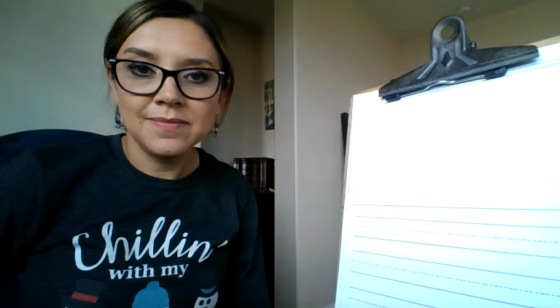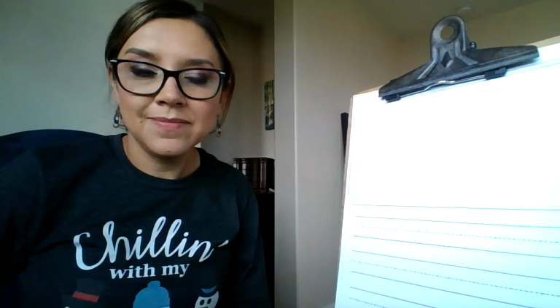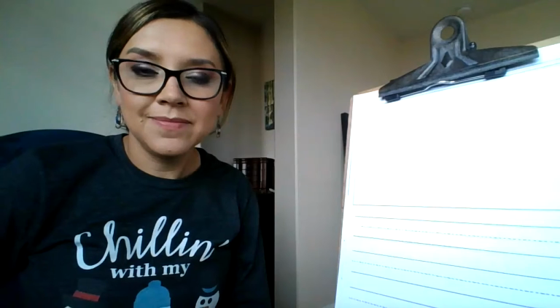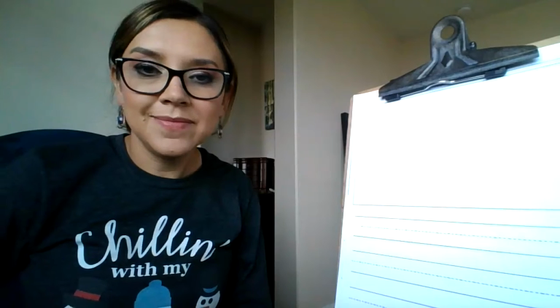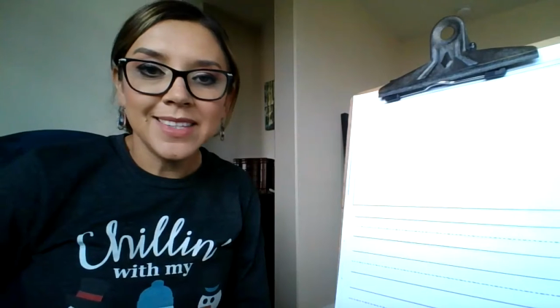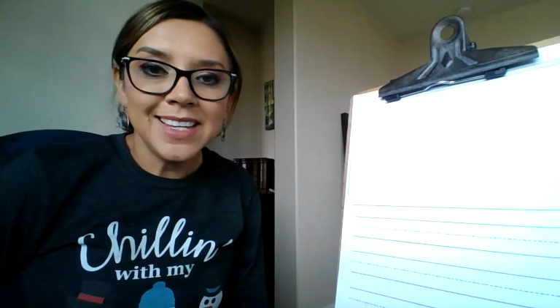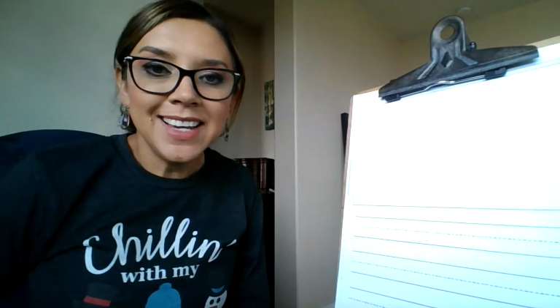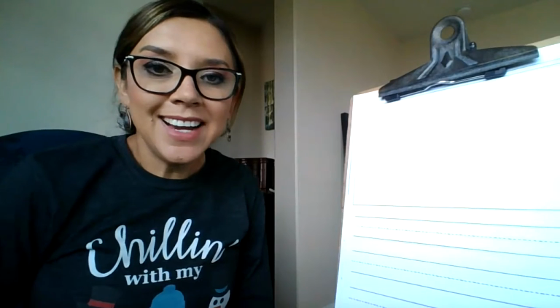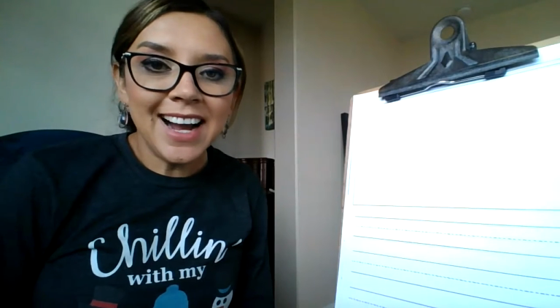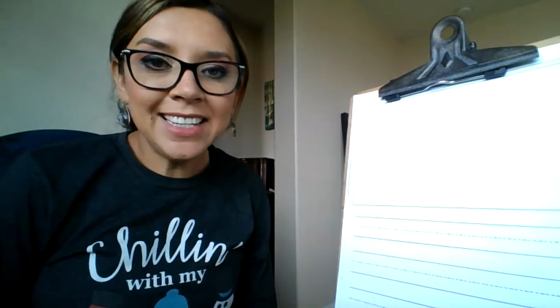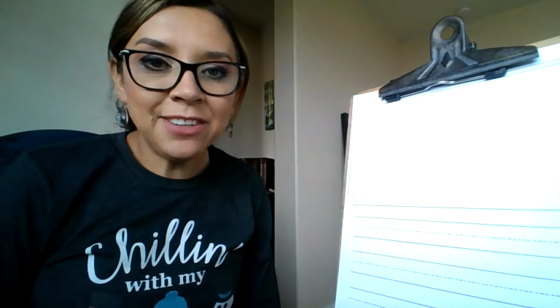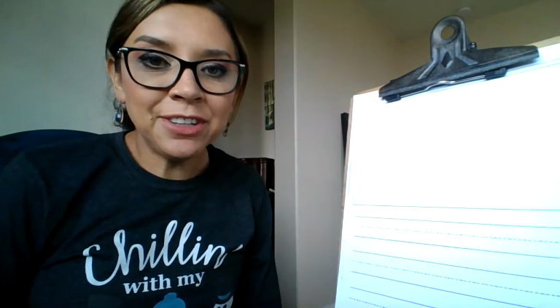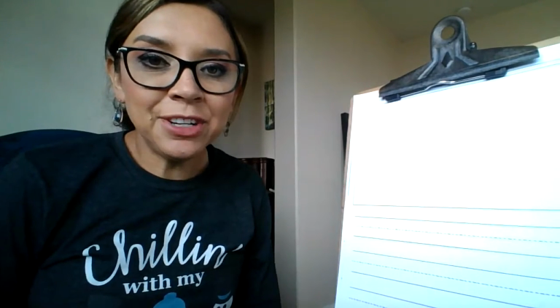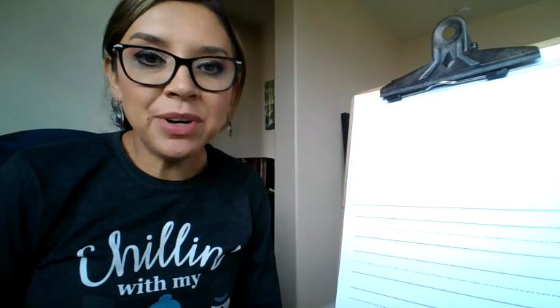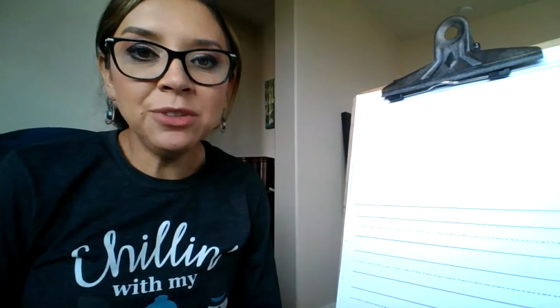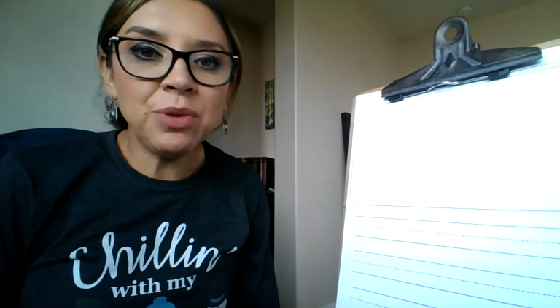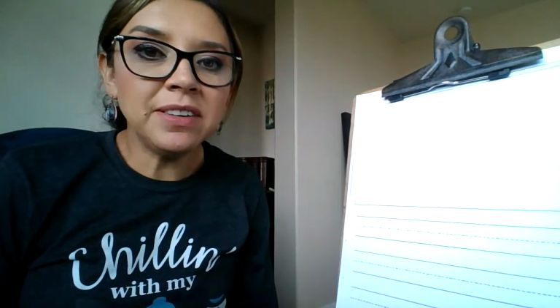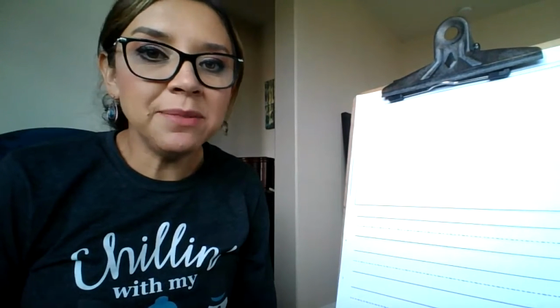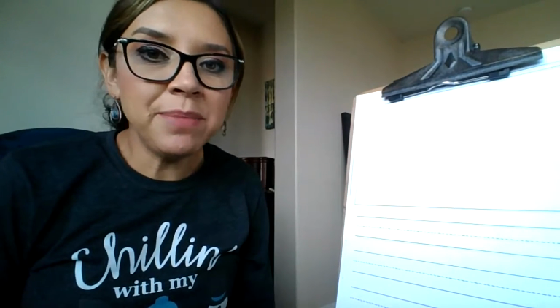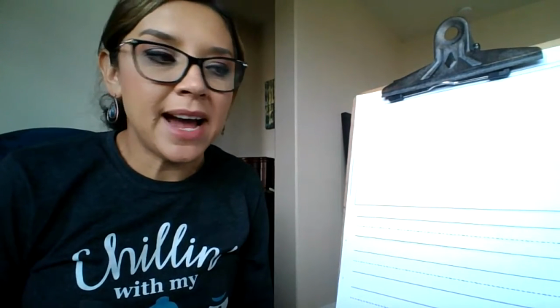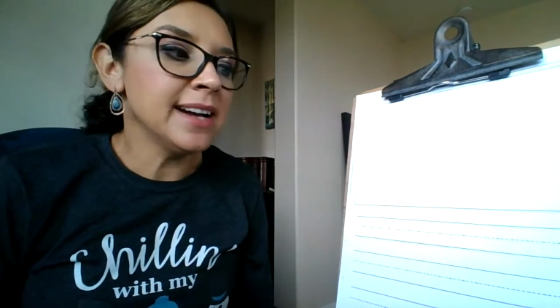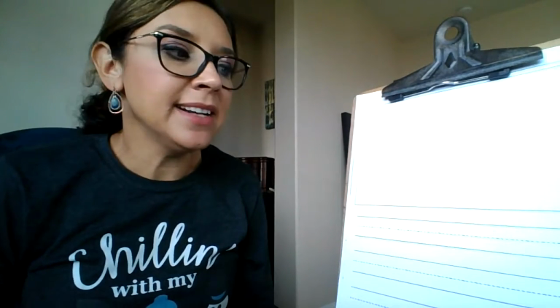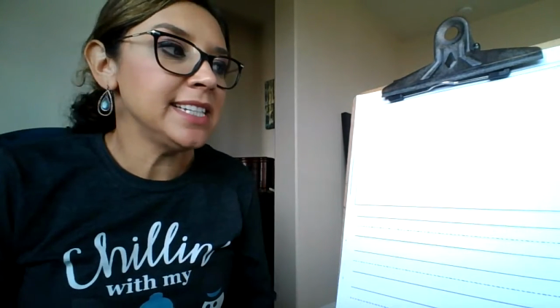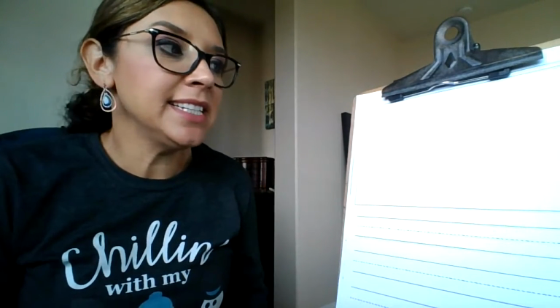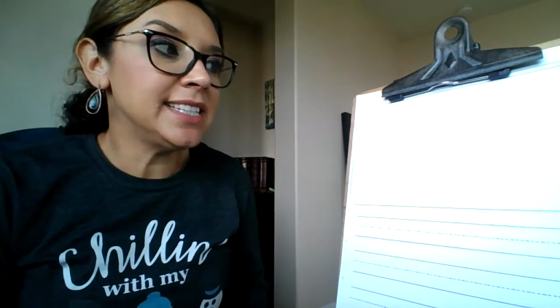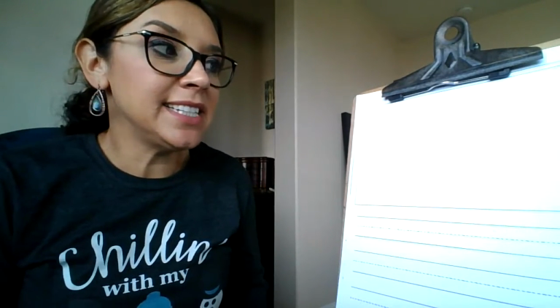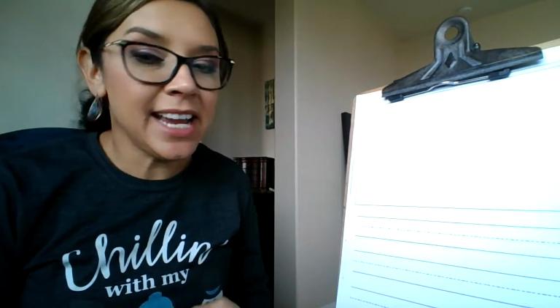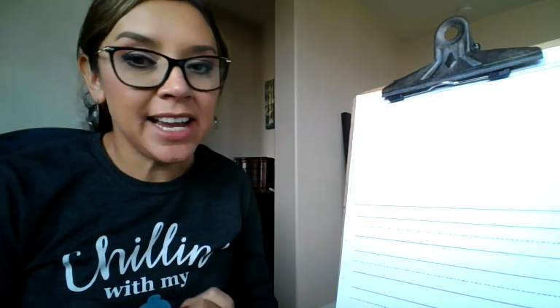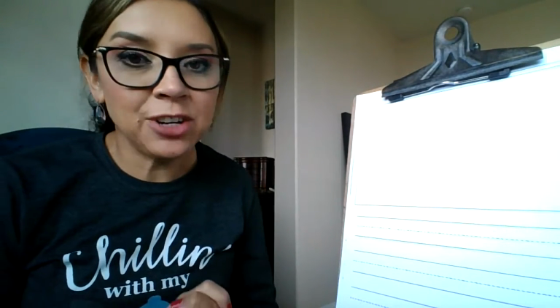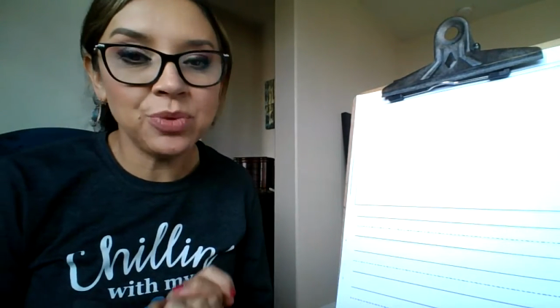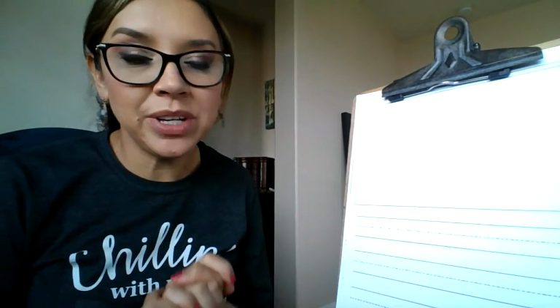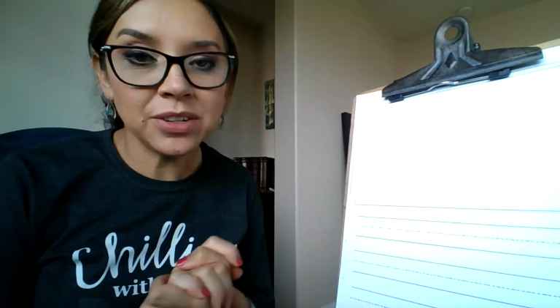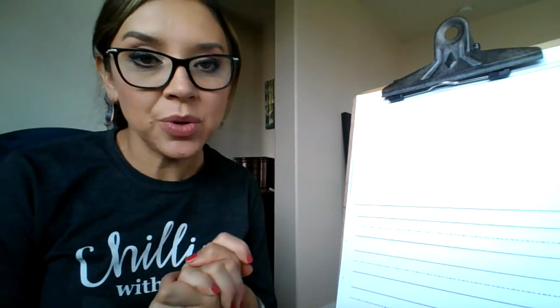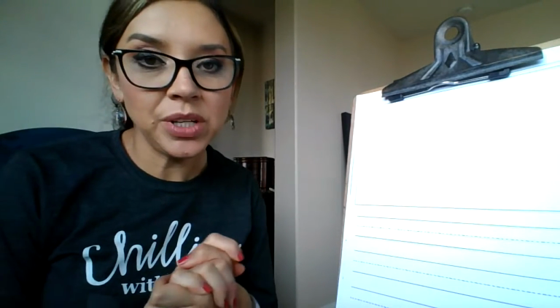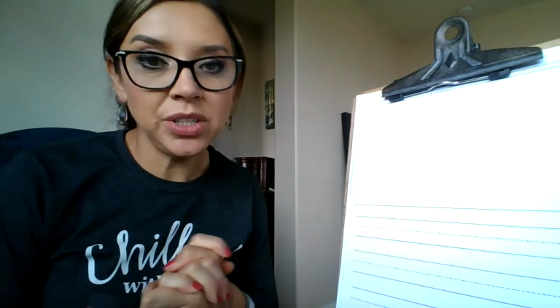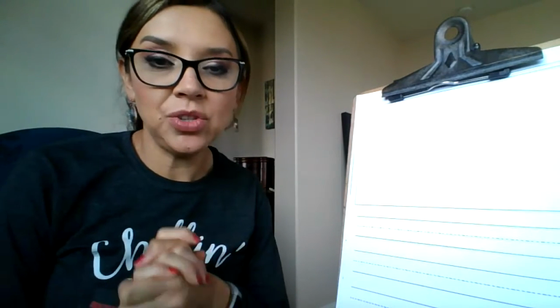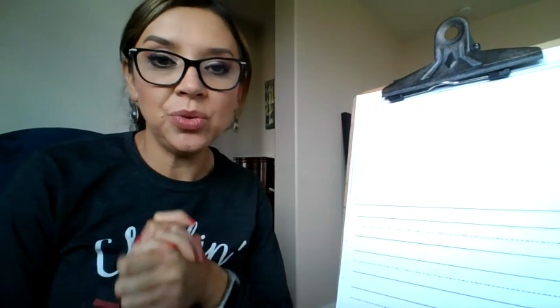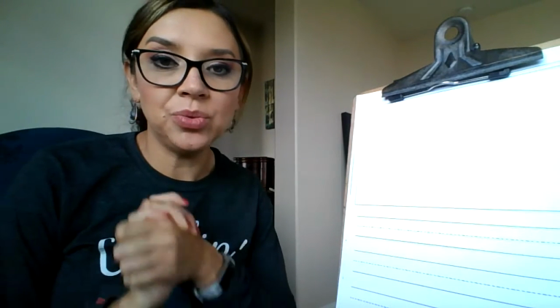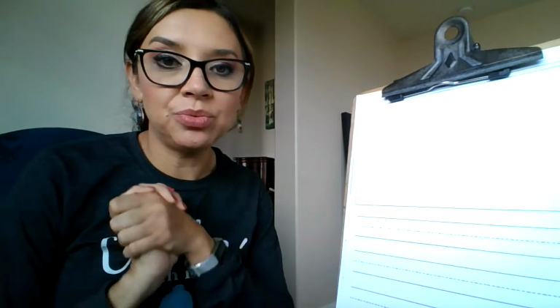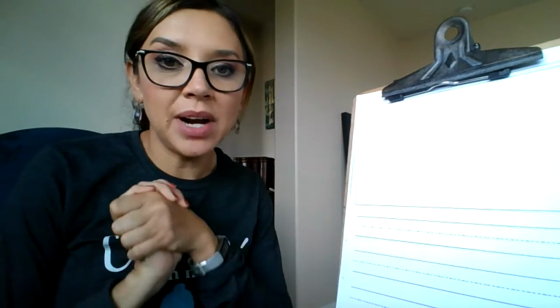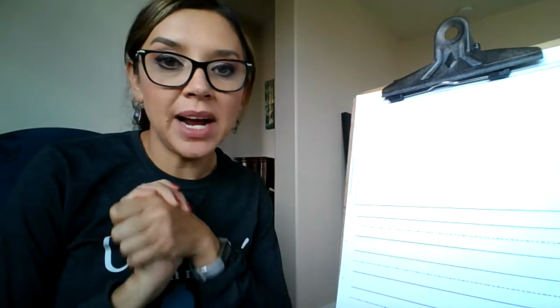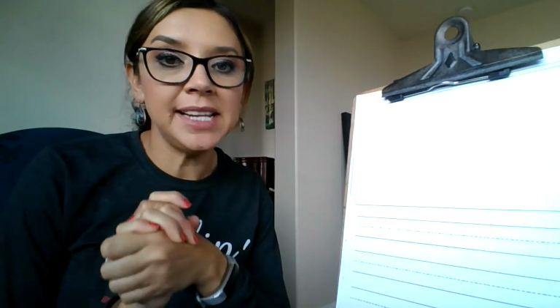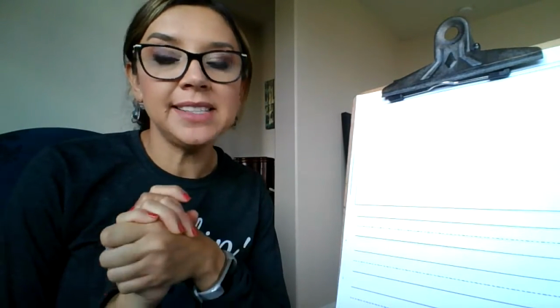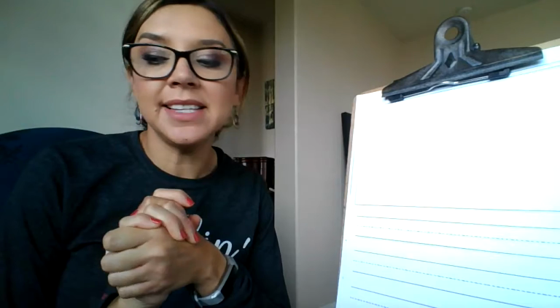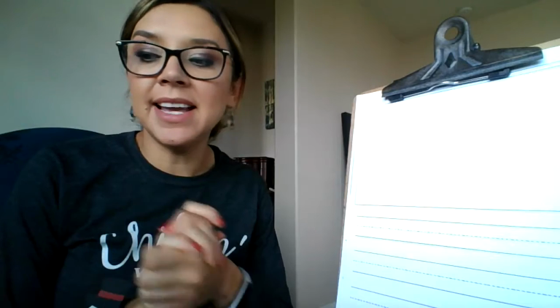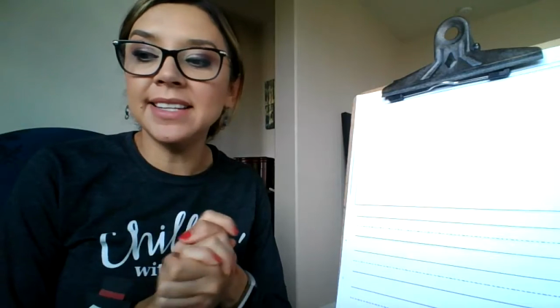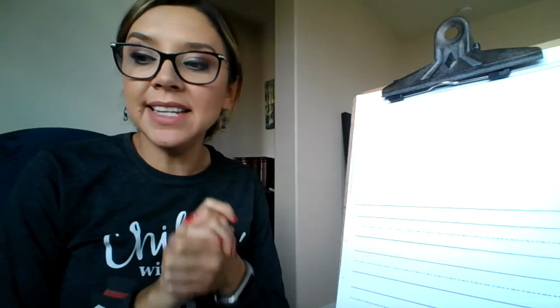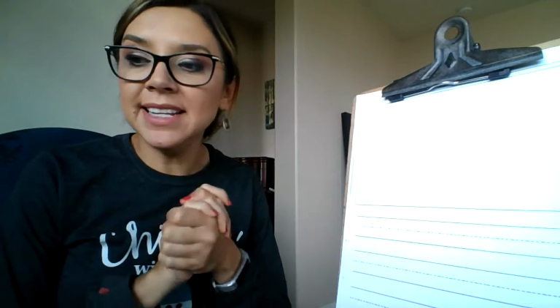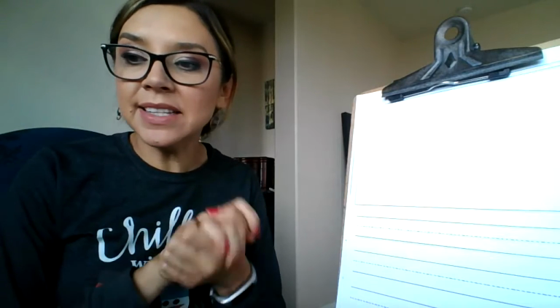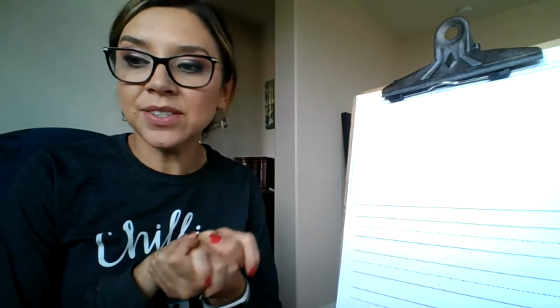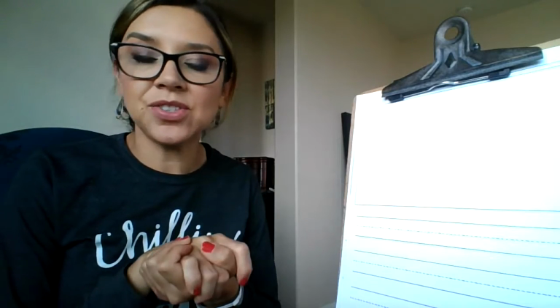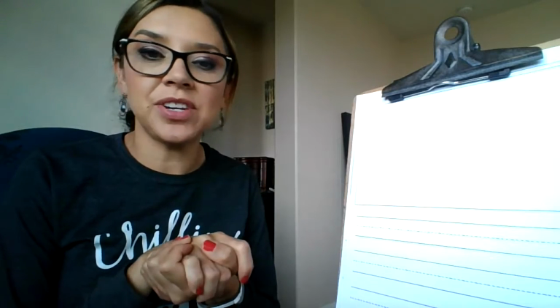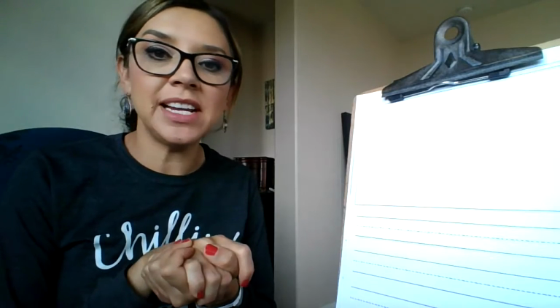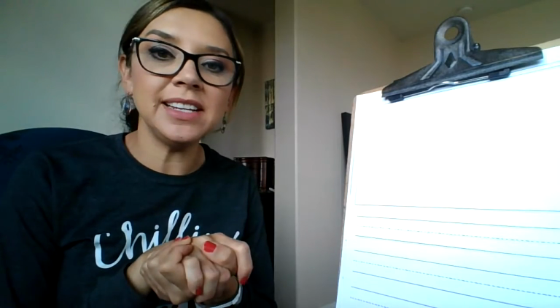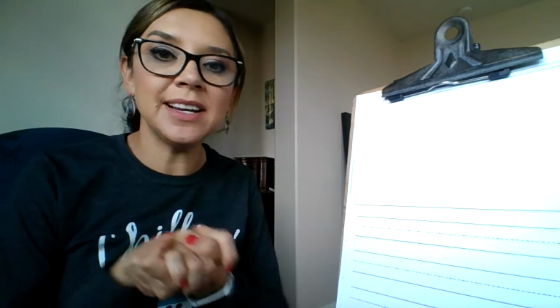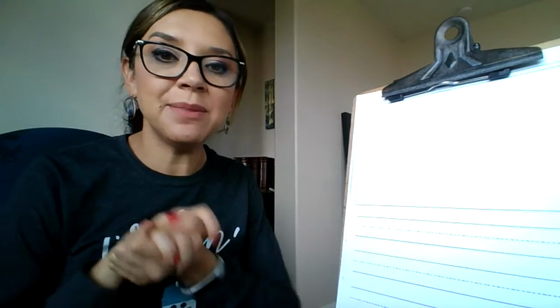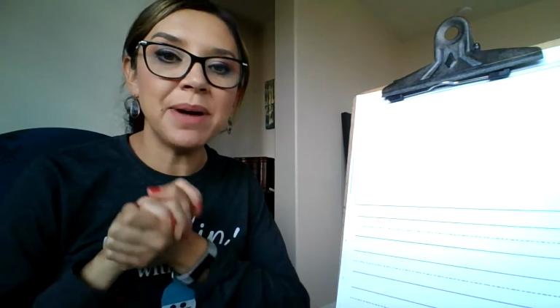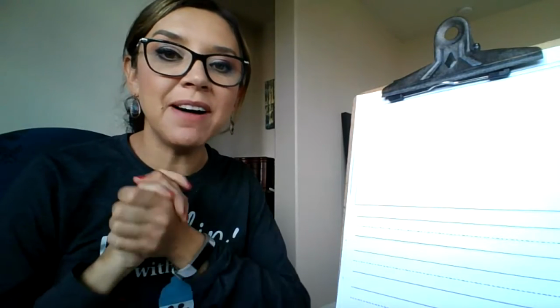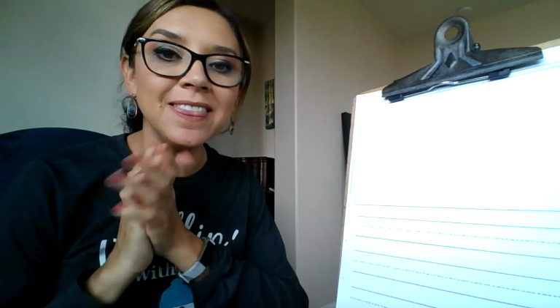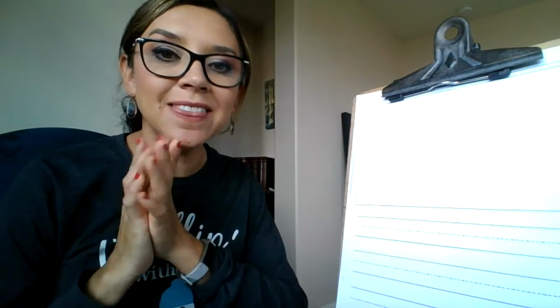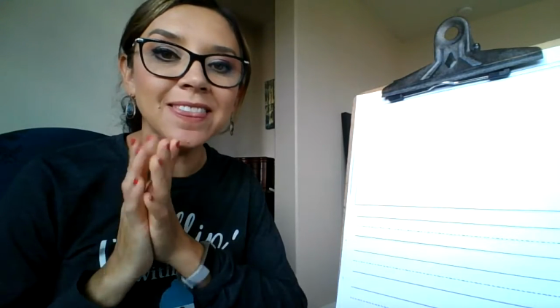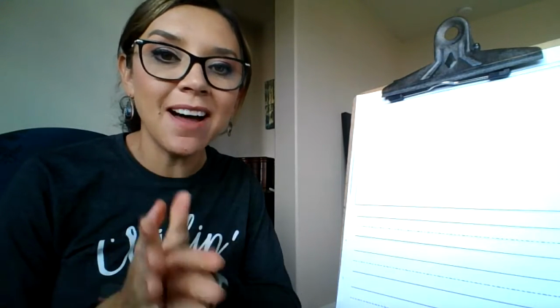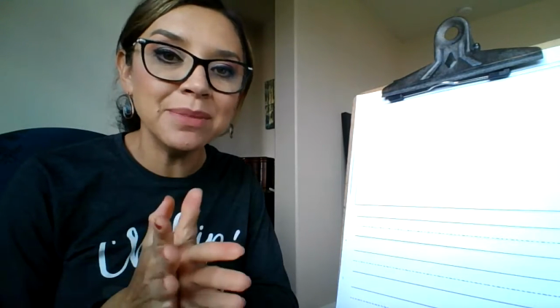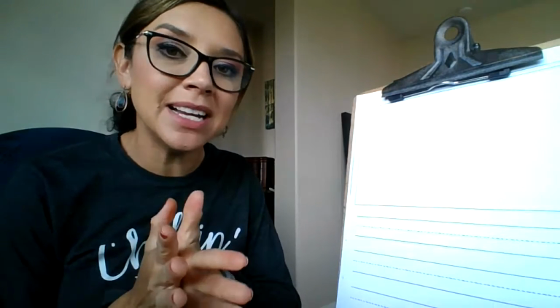Hi everyone, welcome back. Today we are going to write and illustrate about llamas.